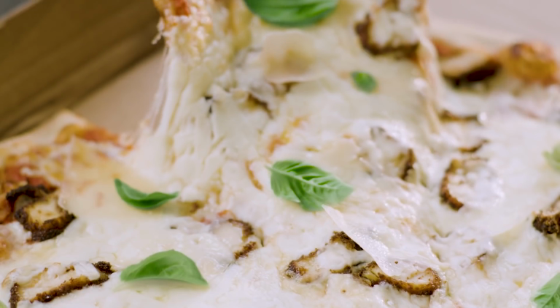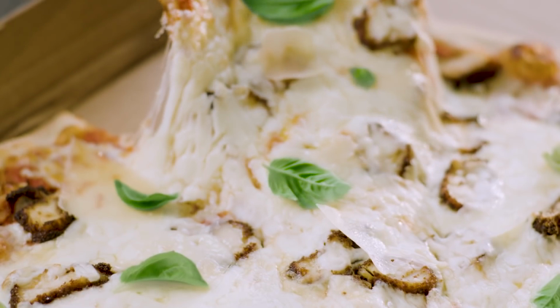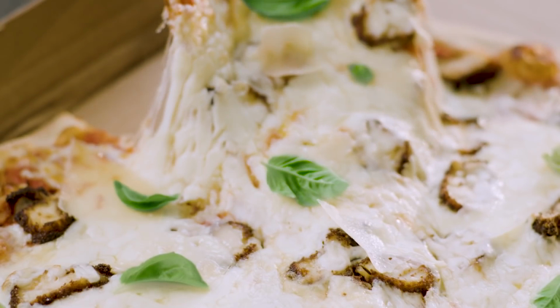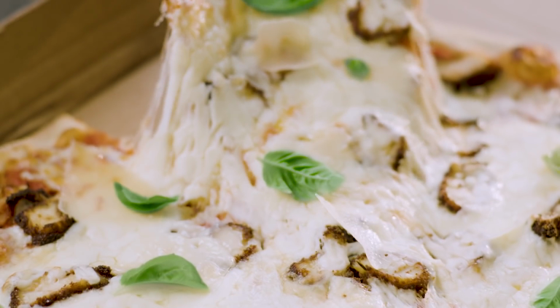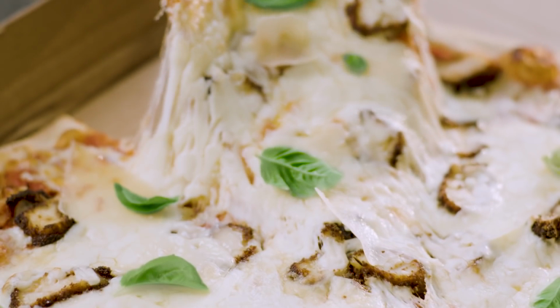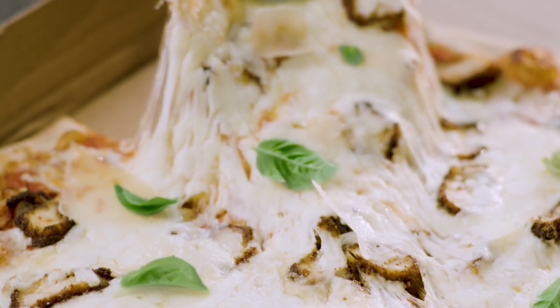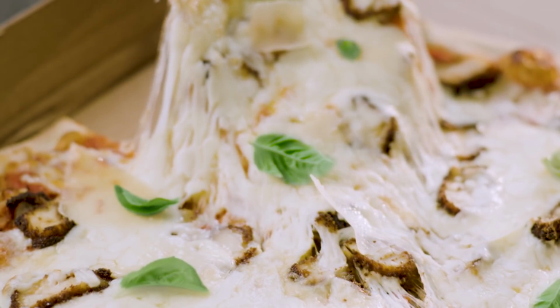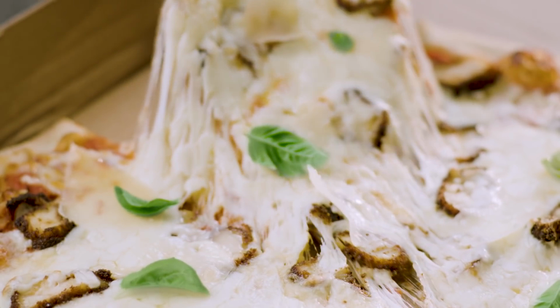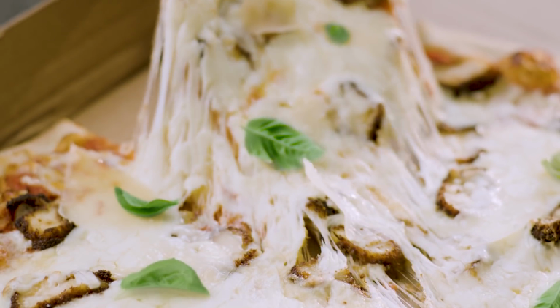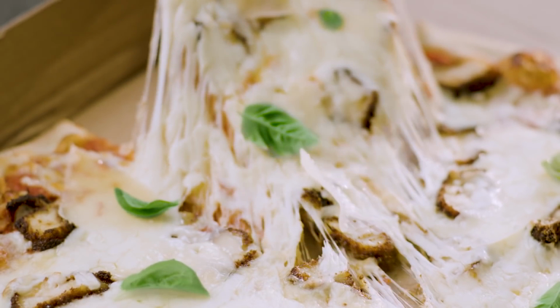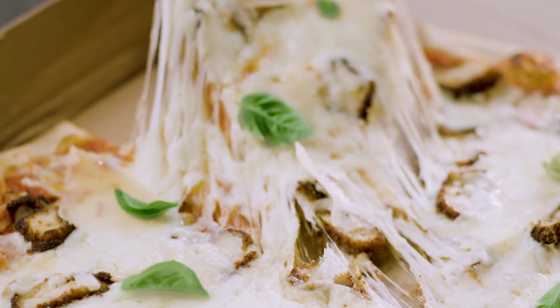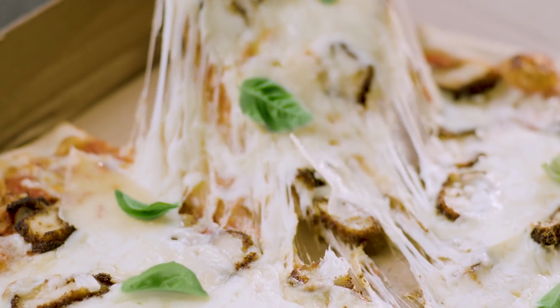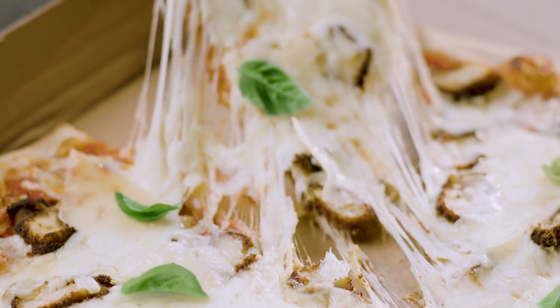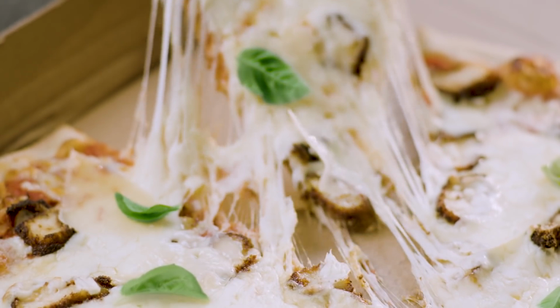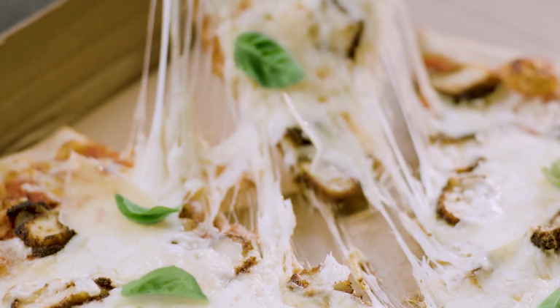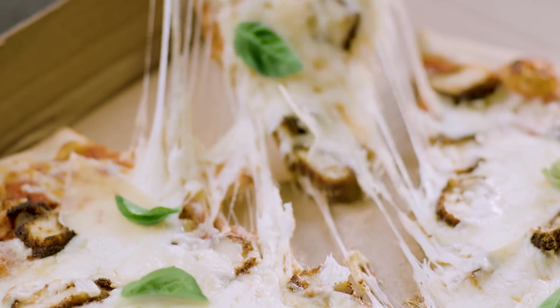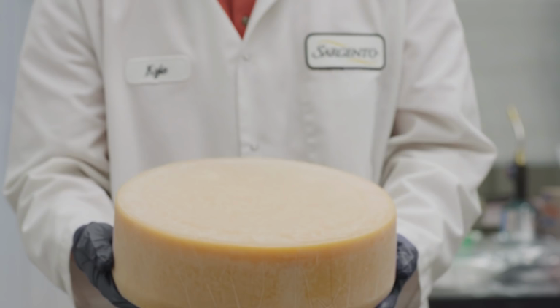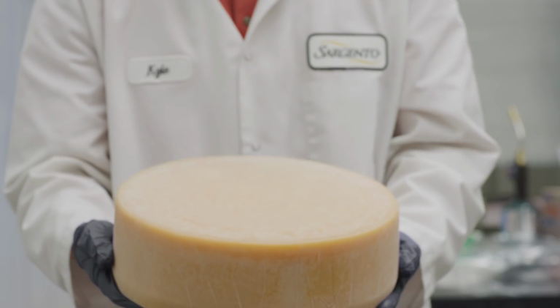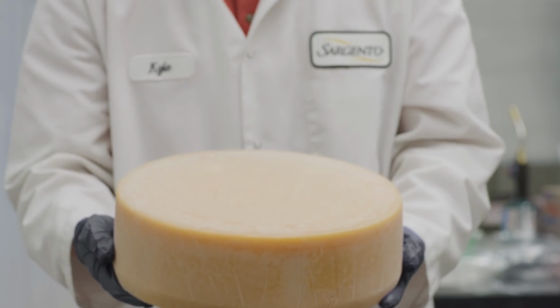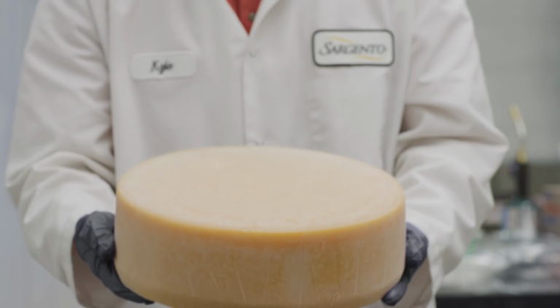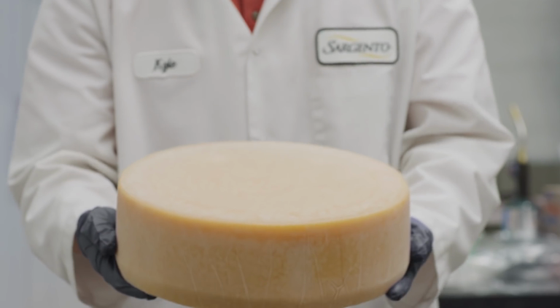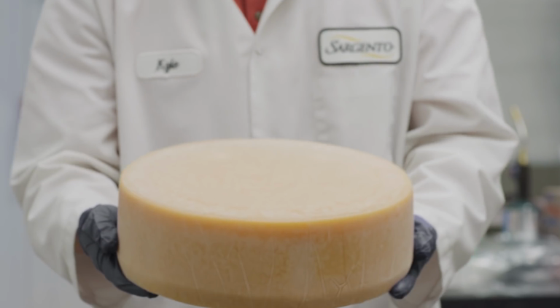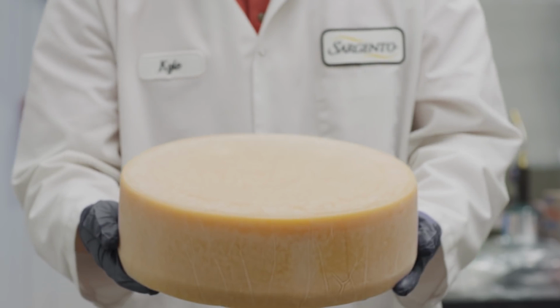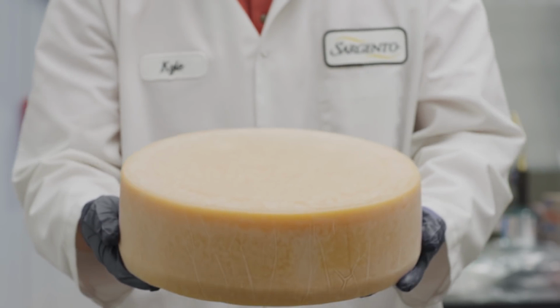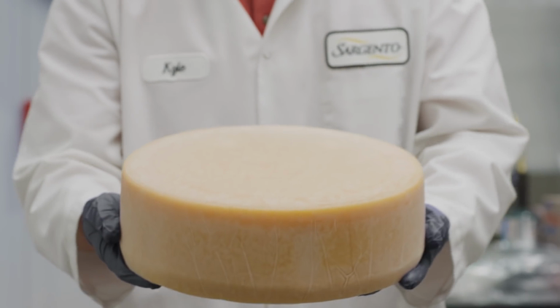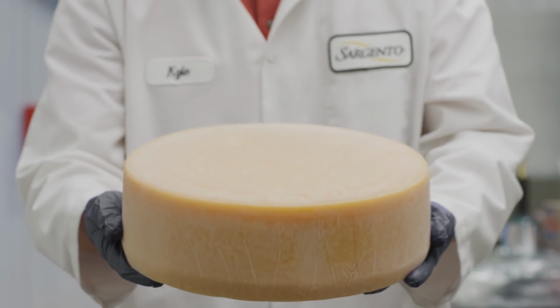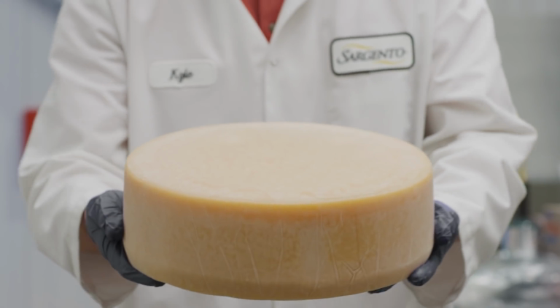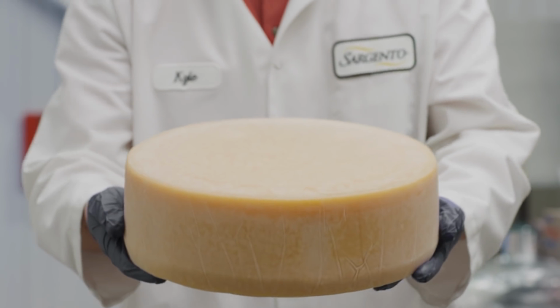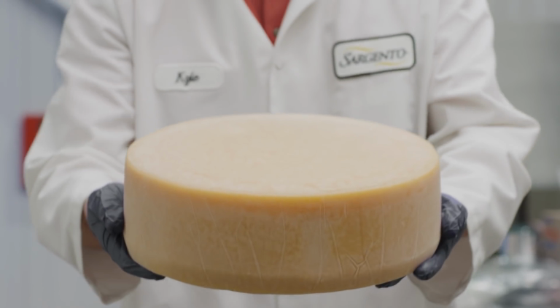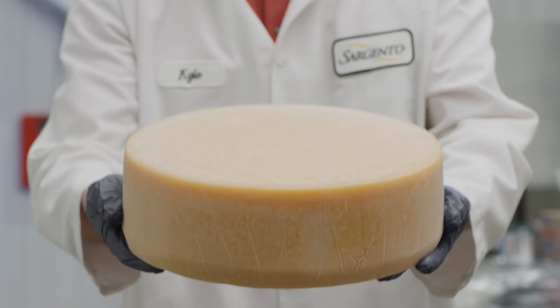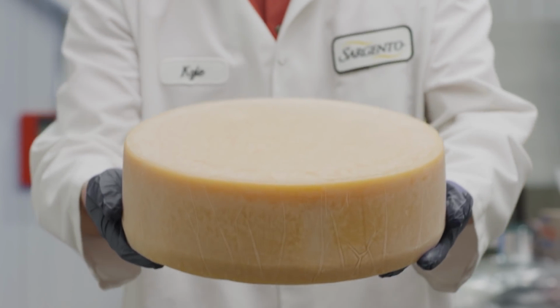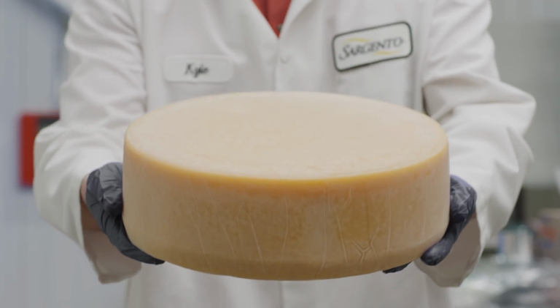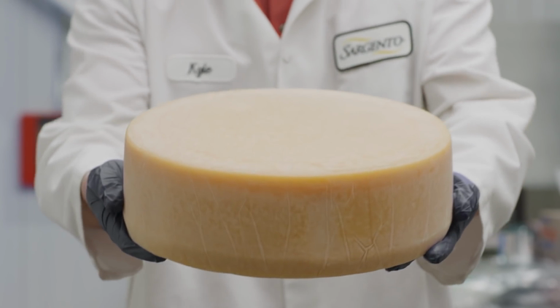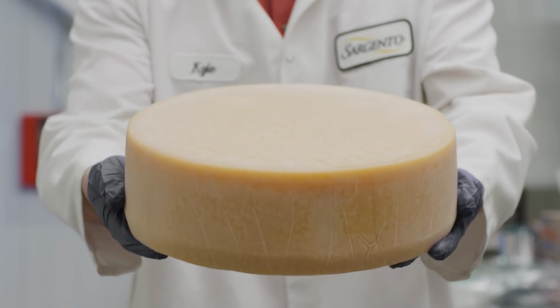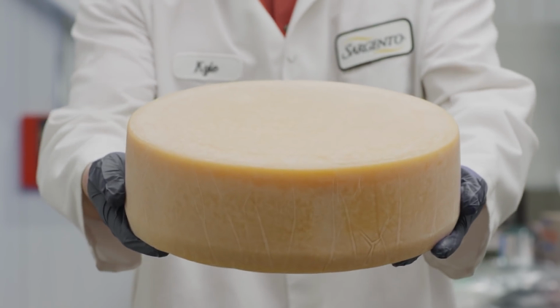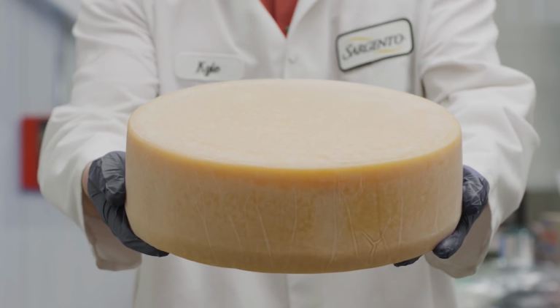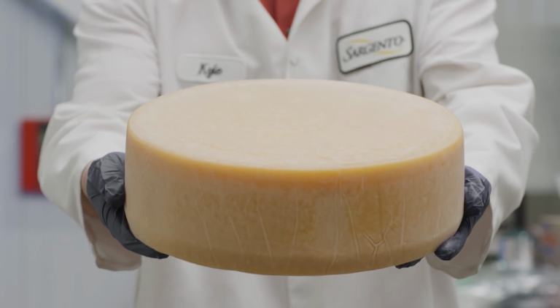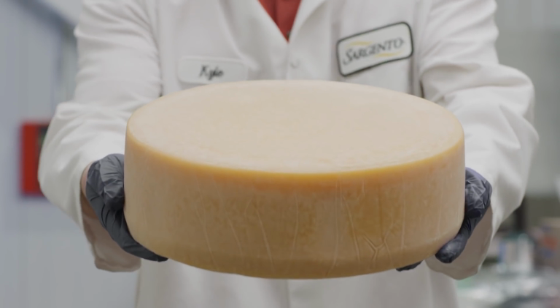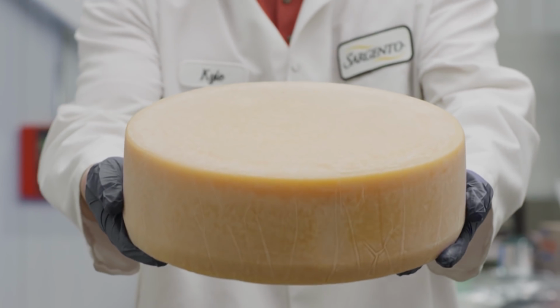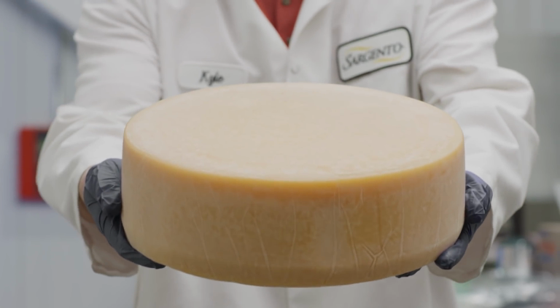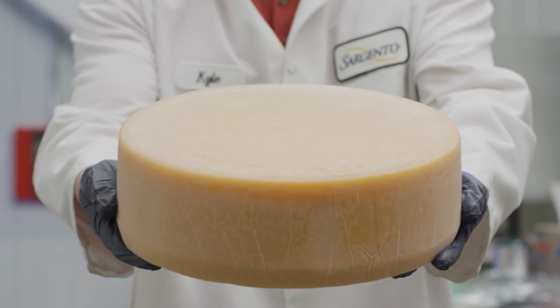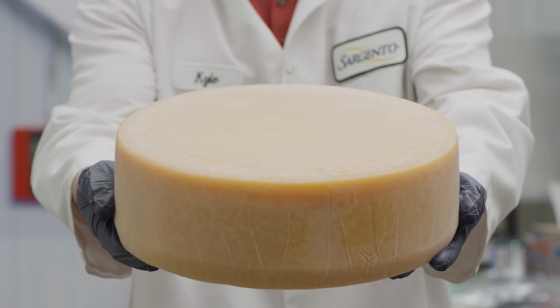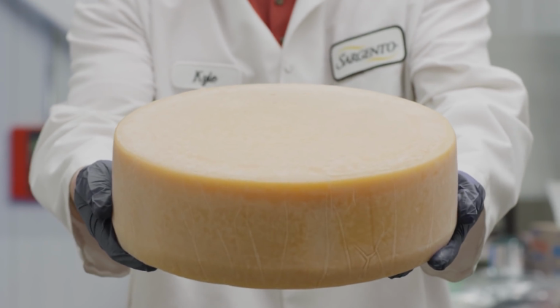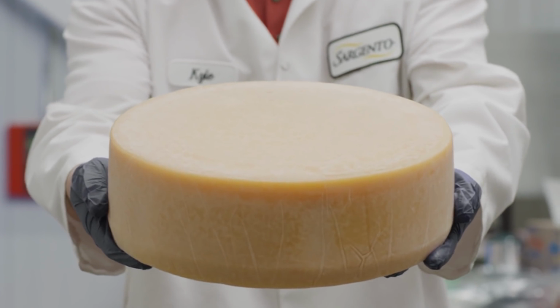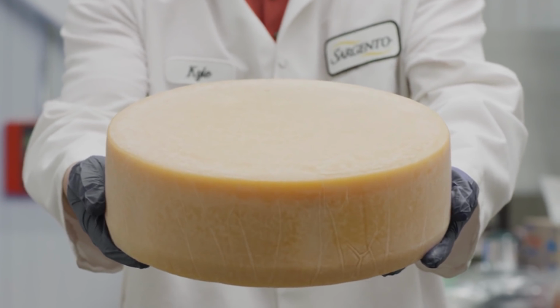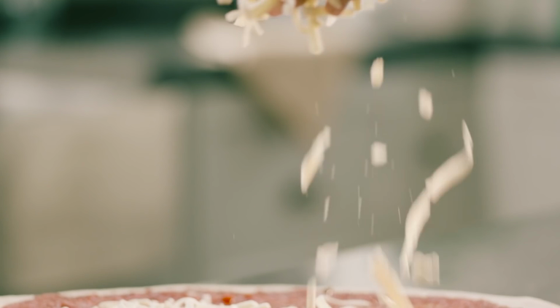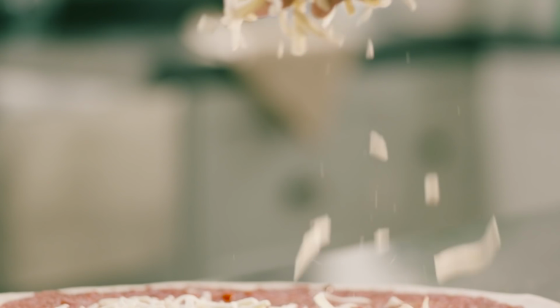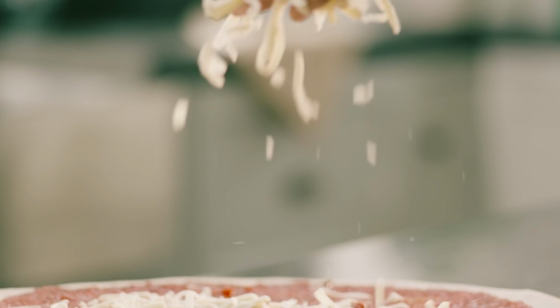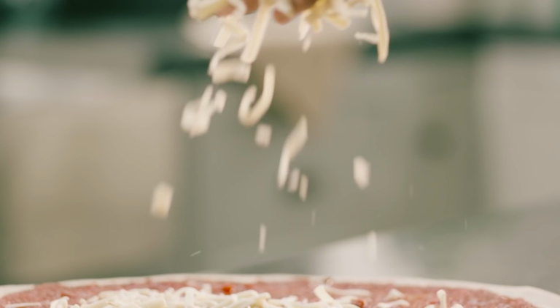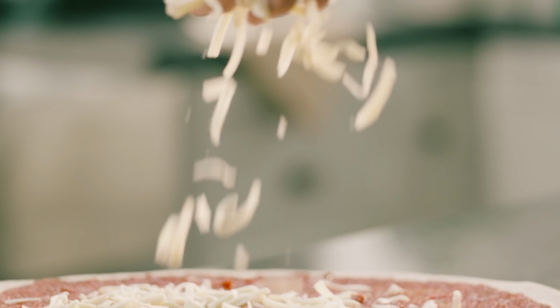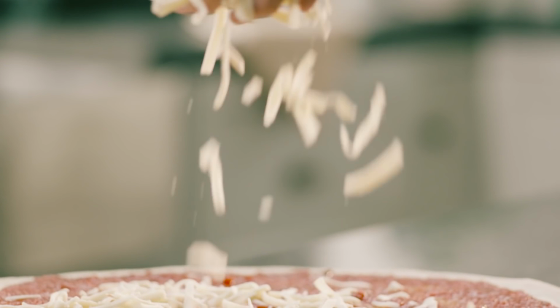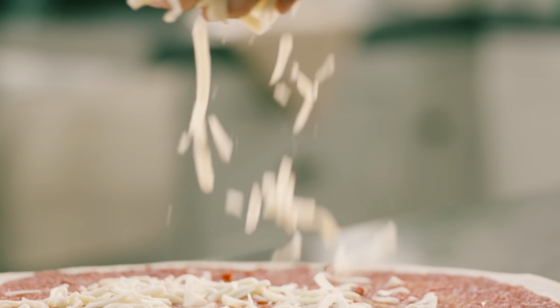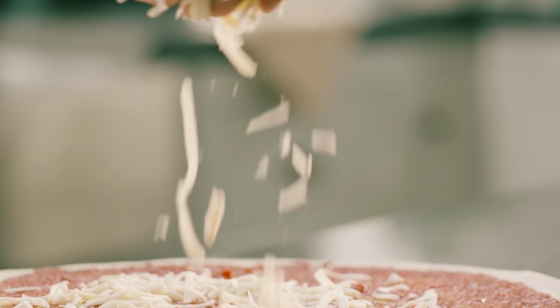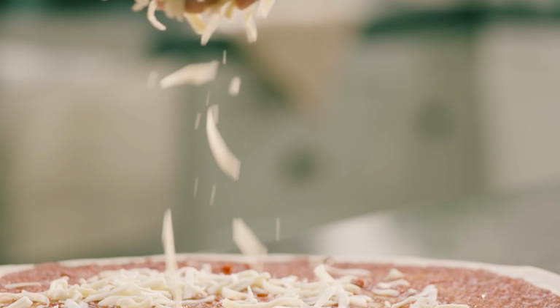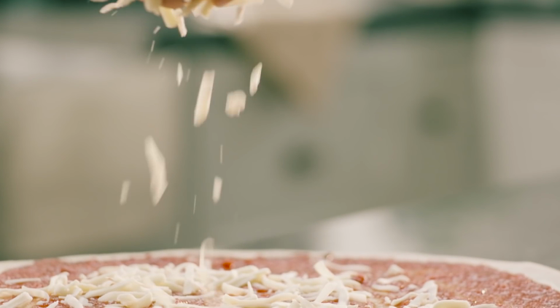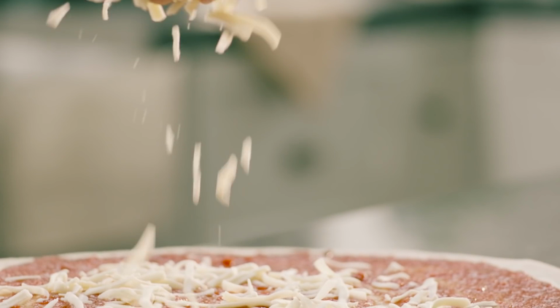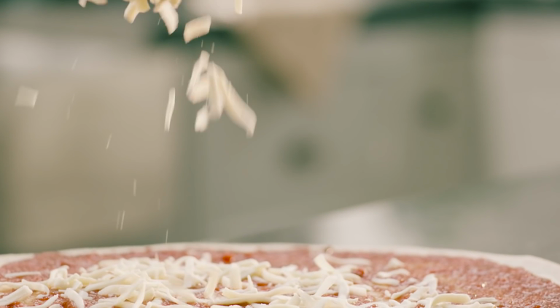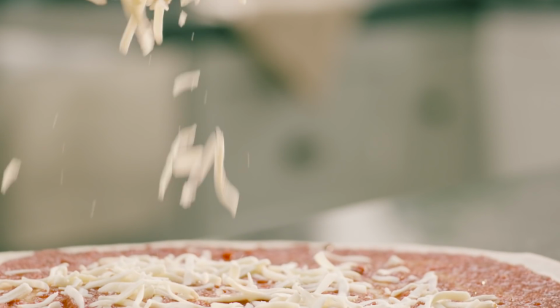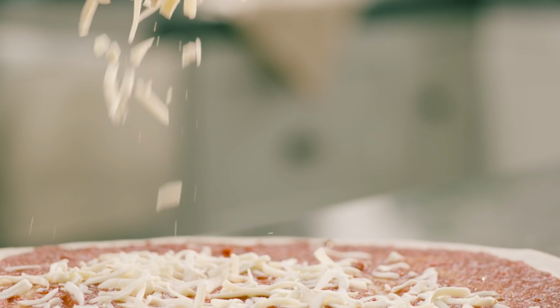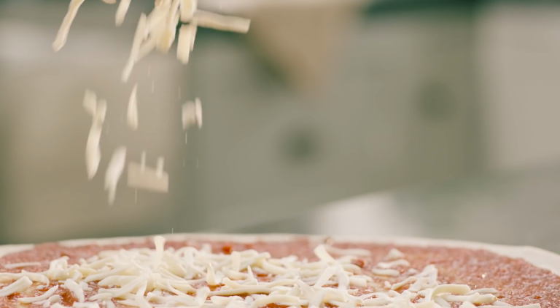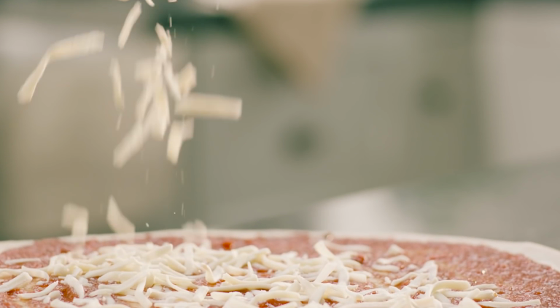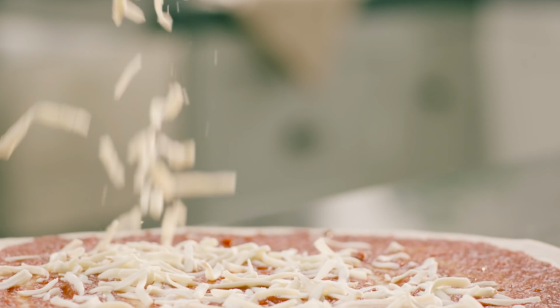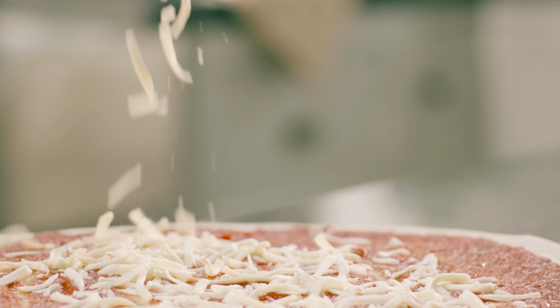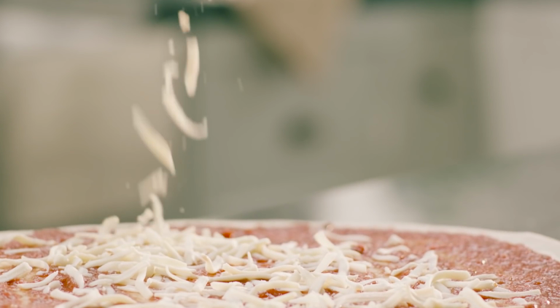We'll make the pizza. You just have to wait for our cheese to age, so it can achieve its fullest flavor.